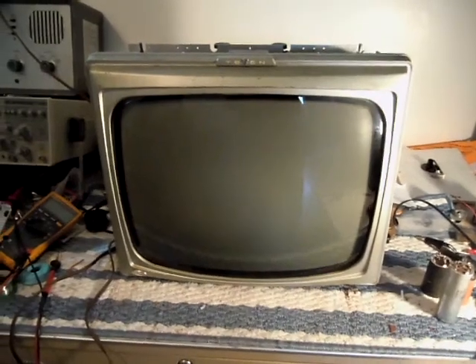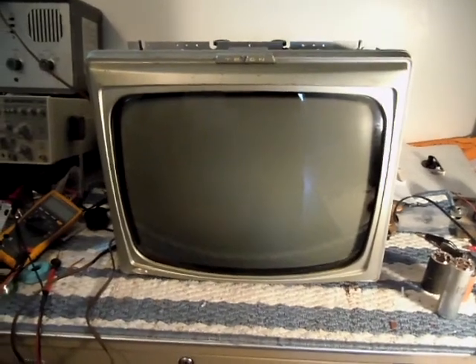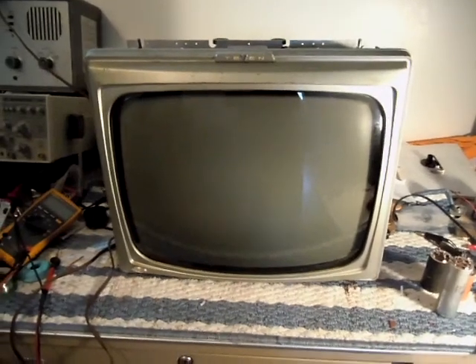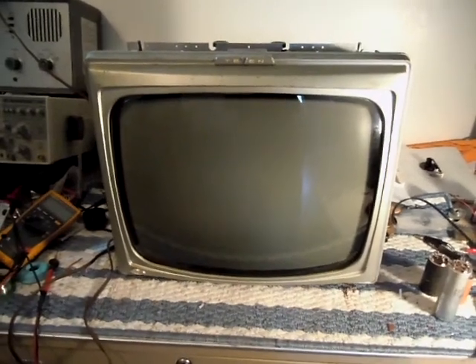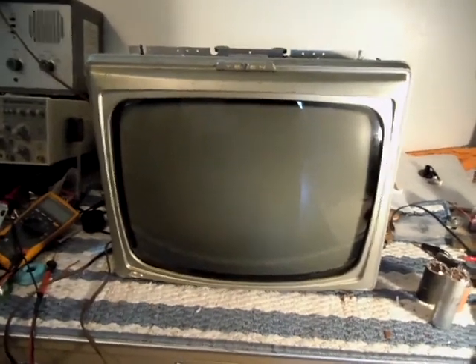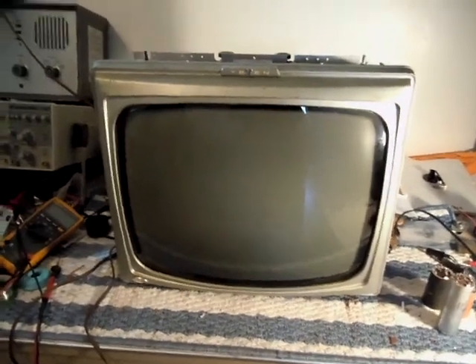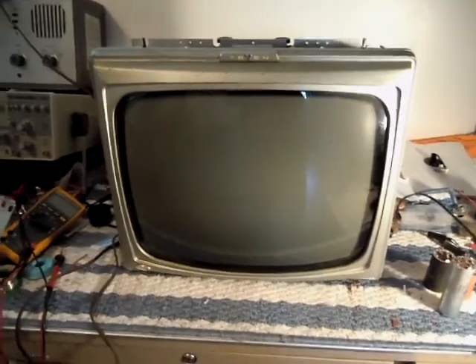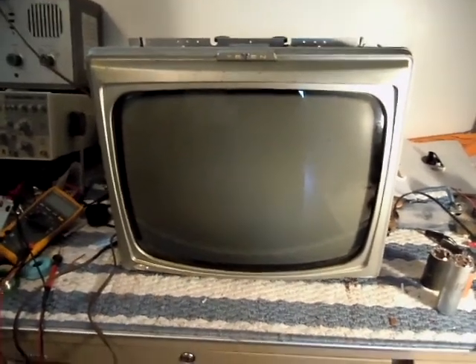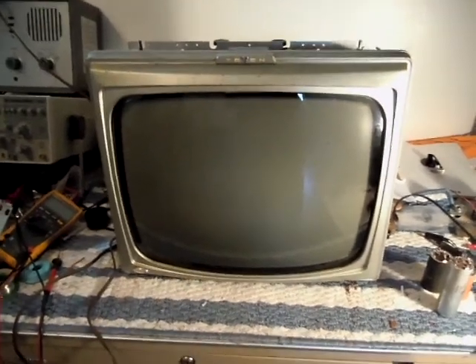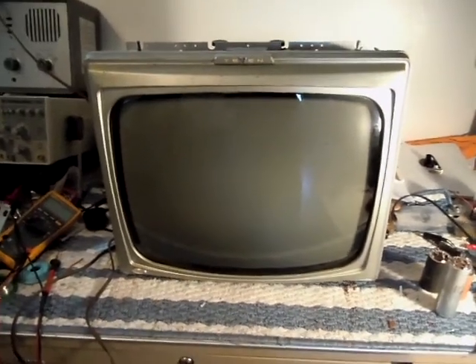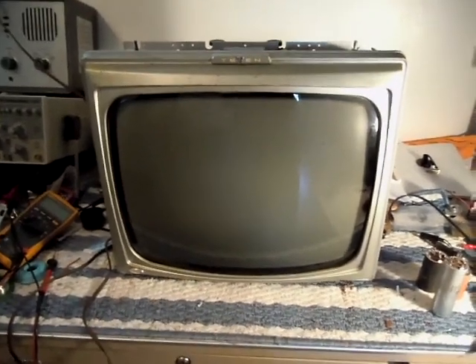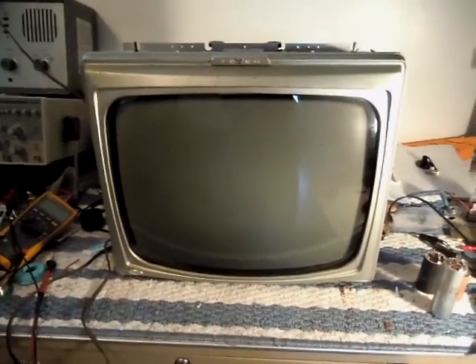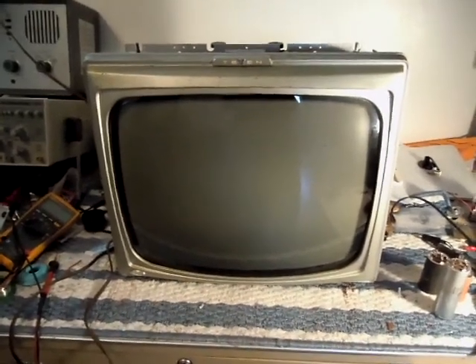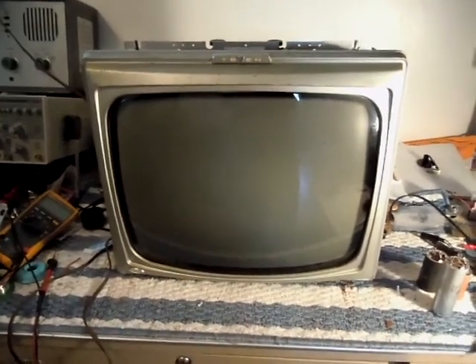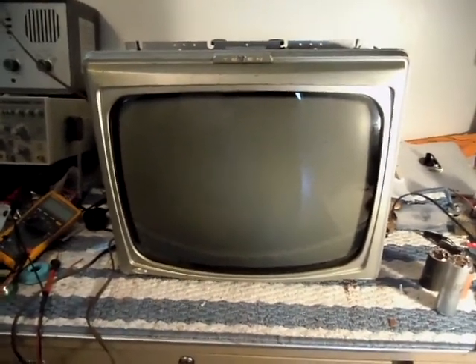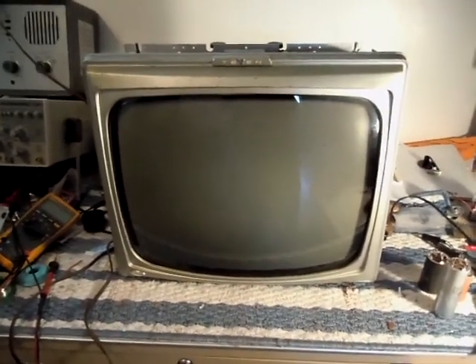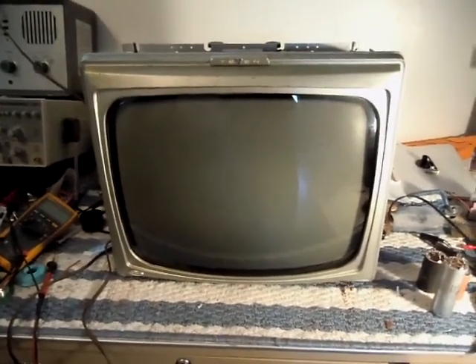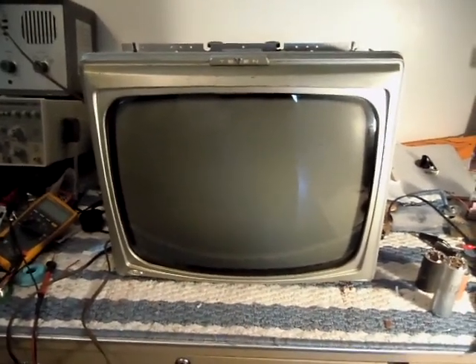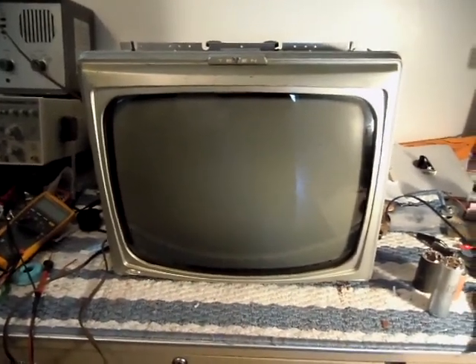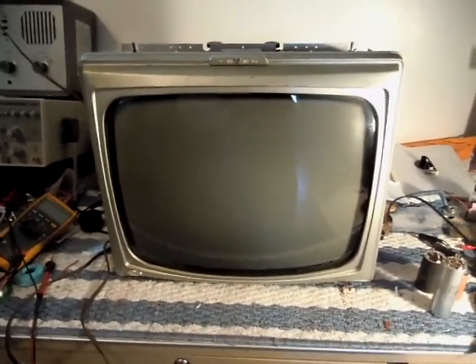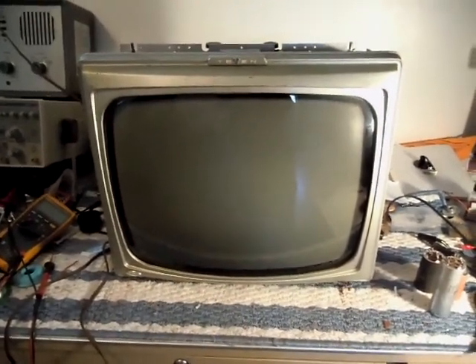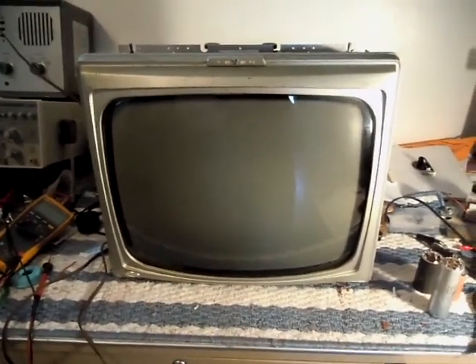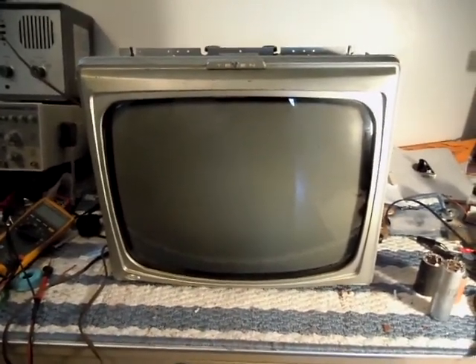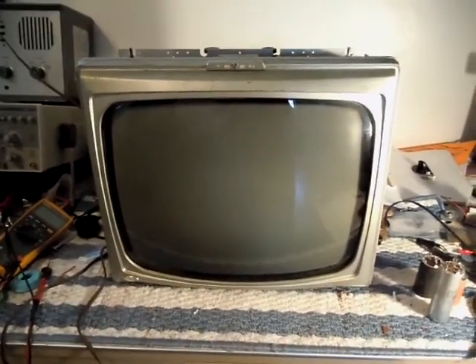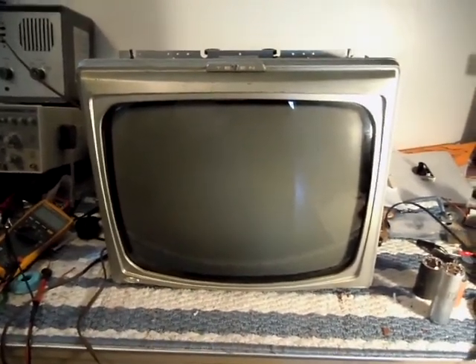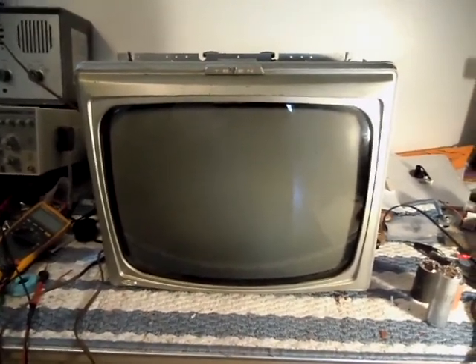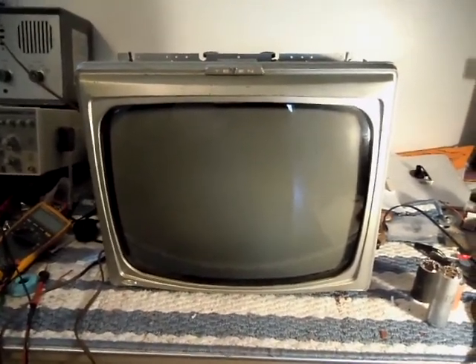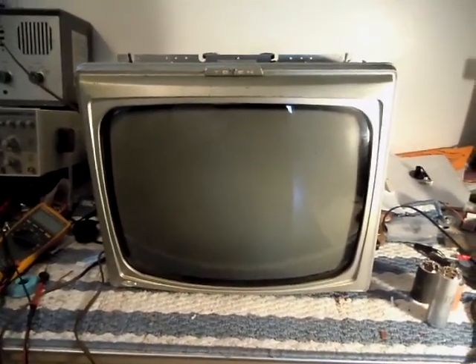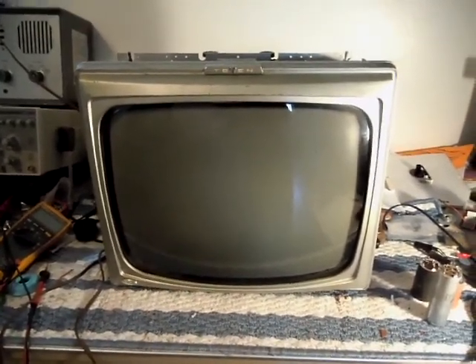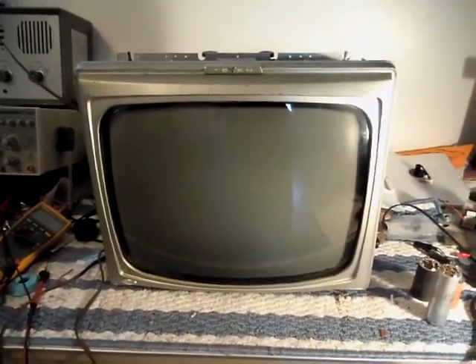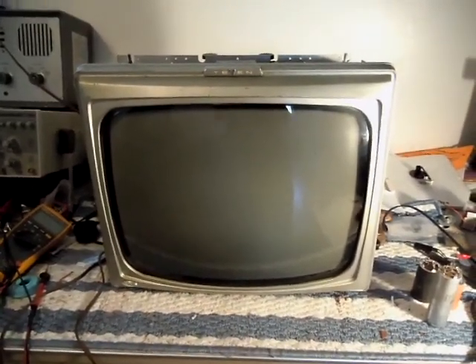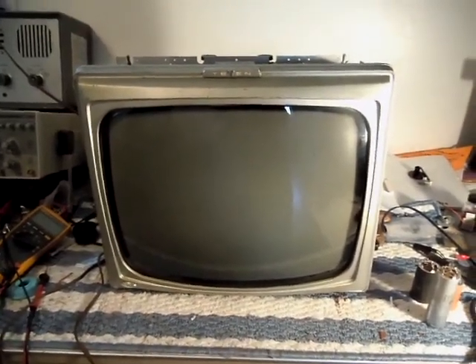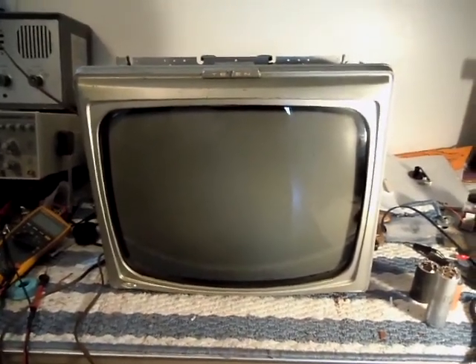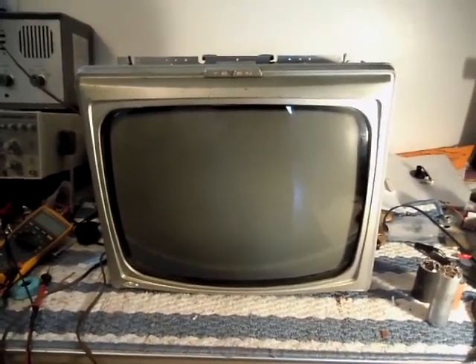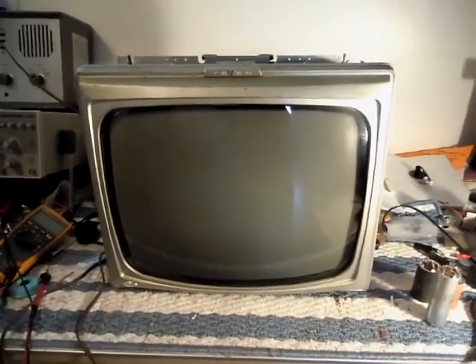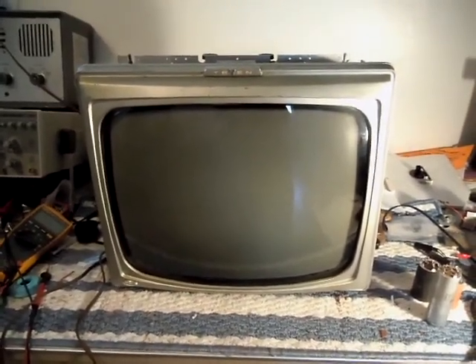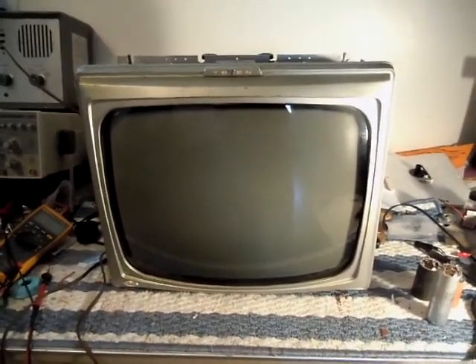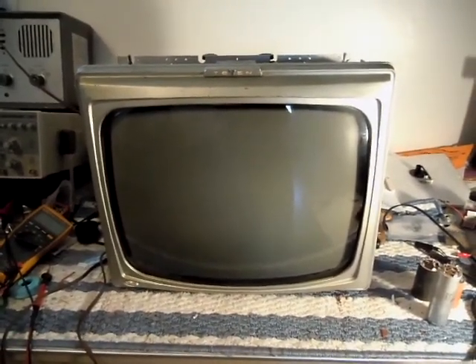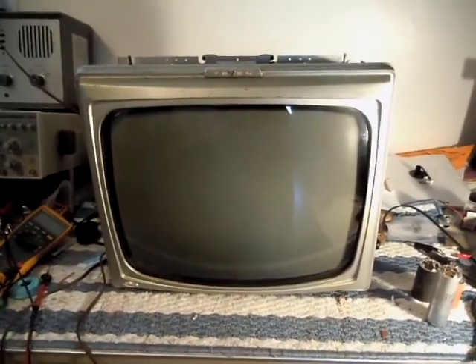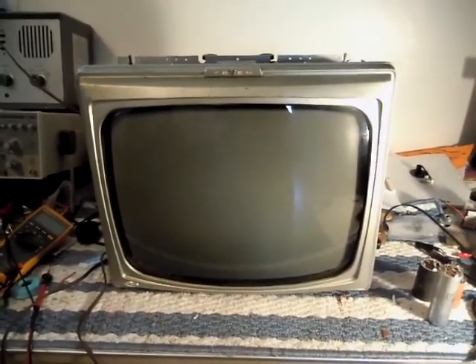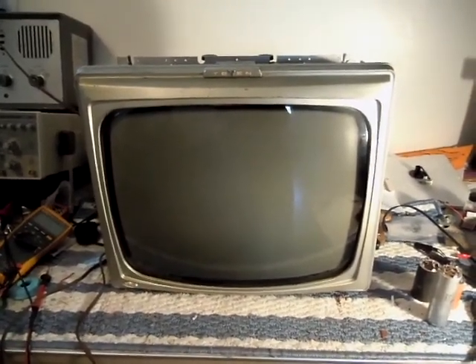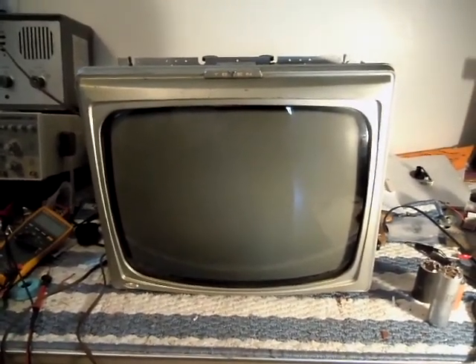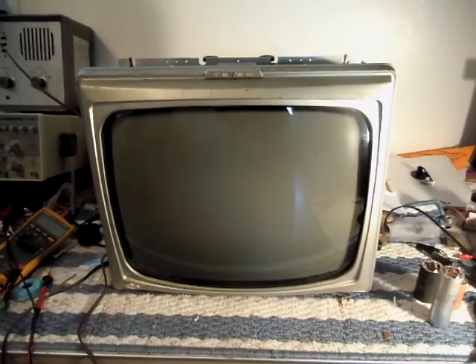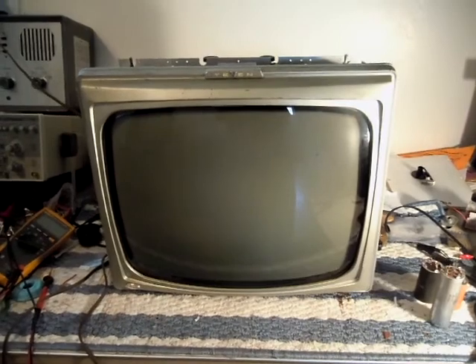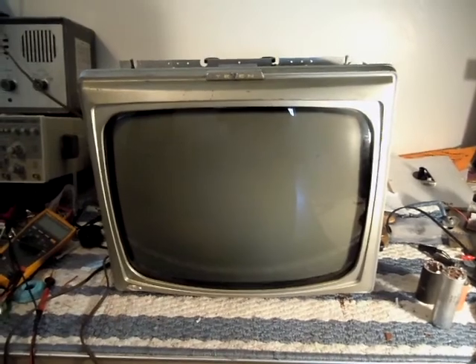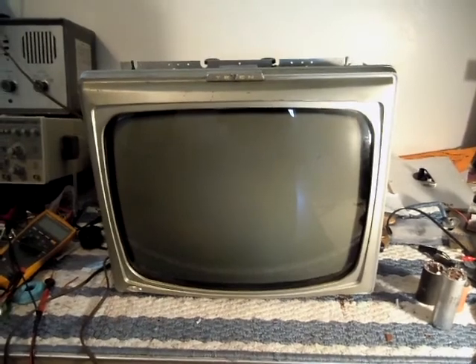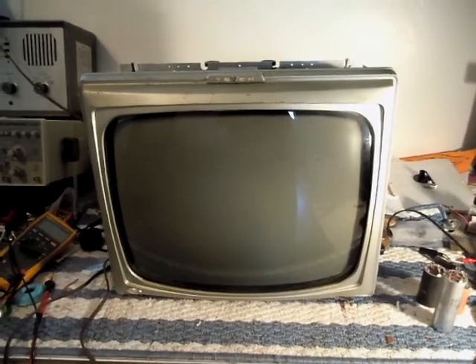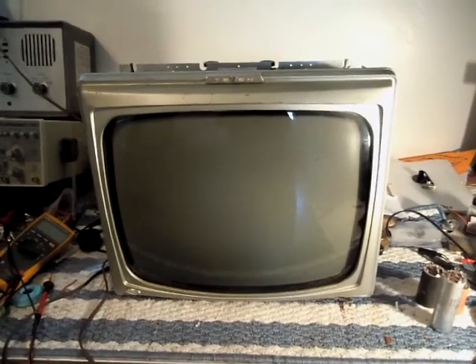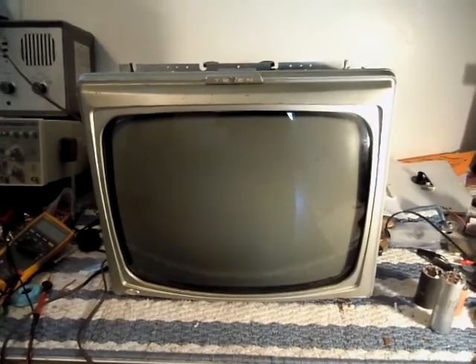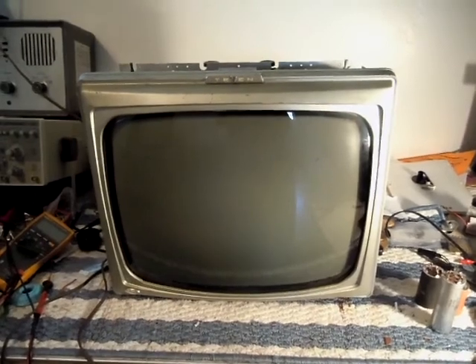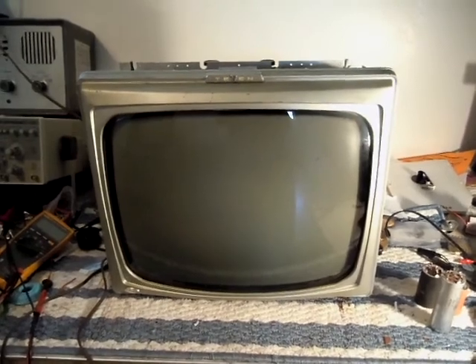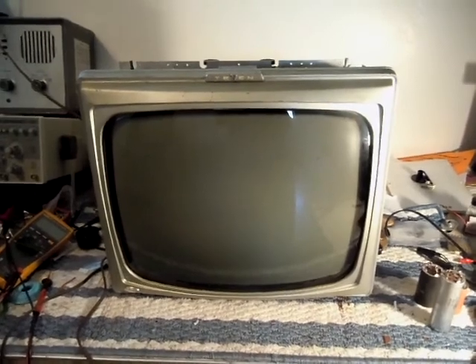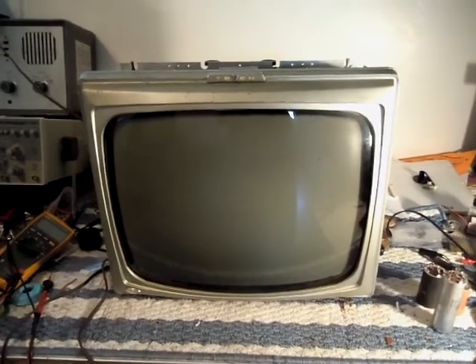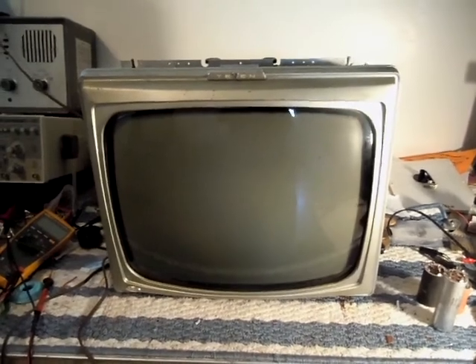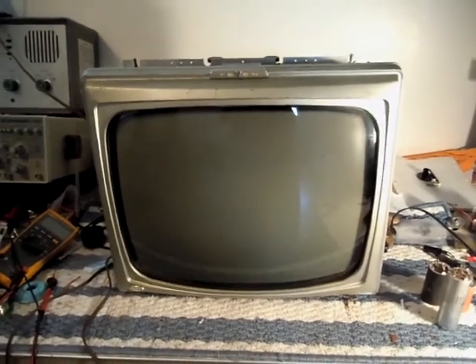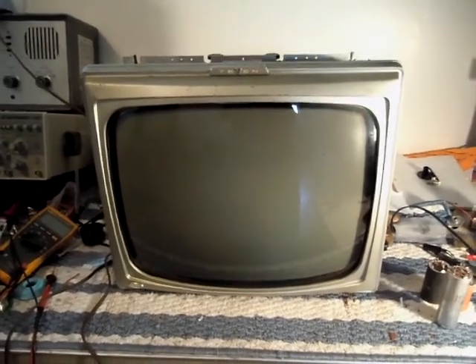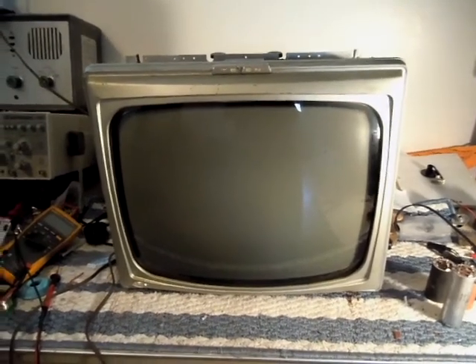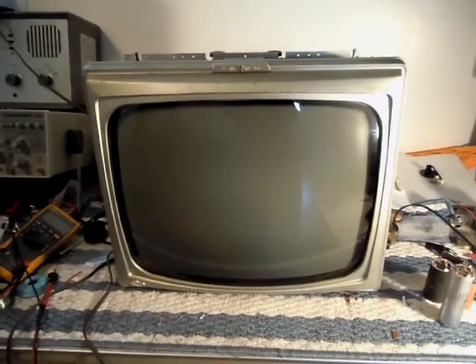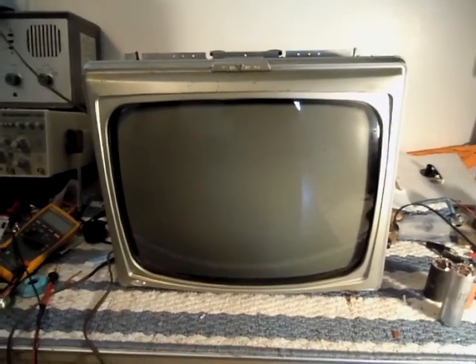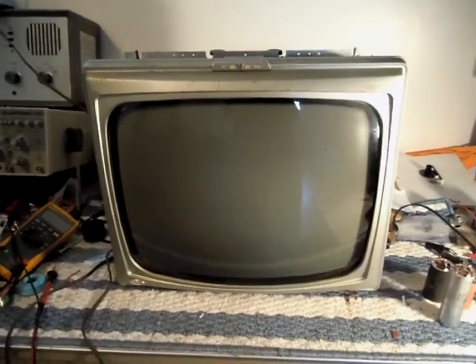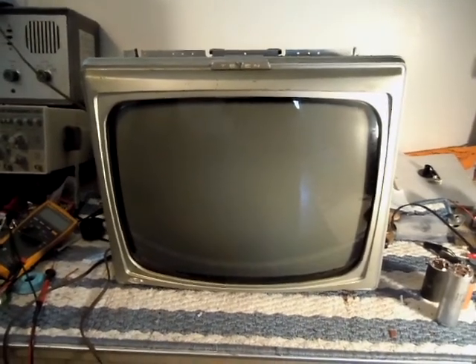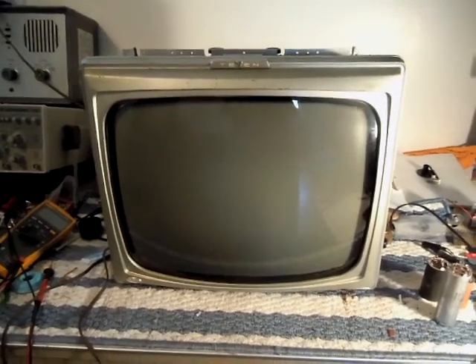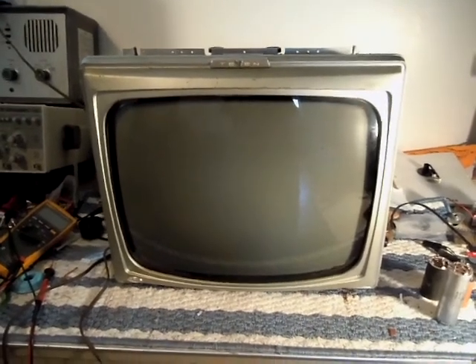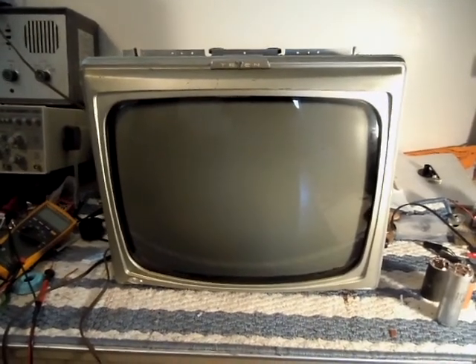Hey, it's J.P. Dillon with an update on the Hoffman 19 vacuum tube portable from the late 50s.